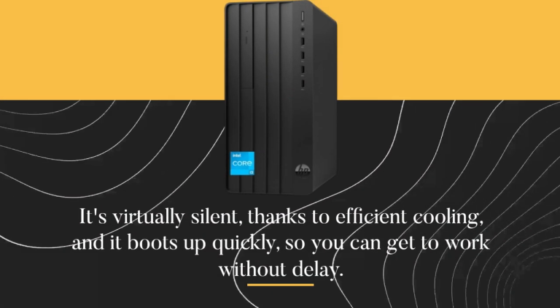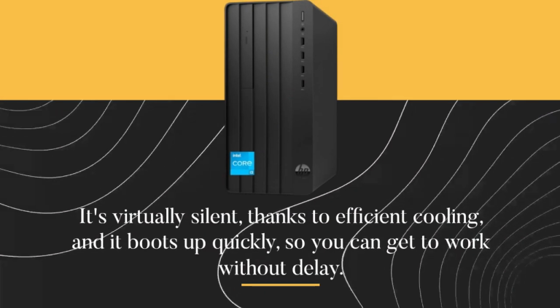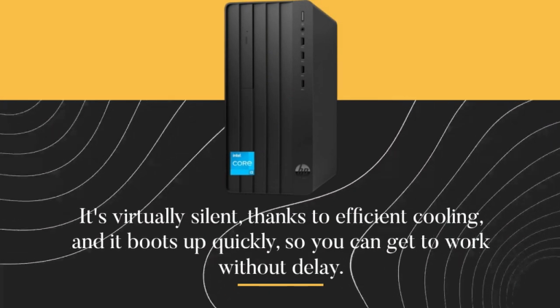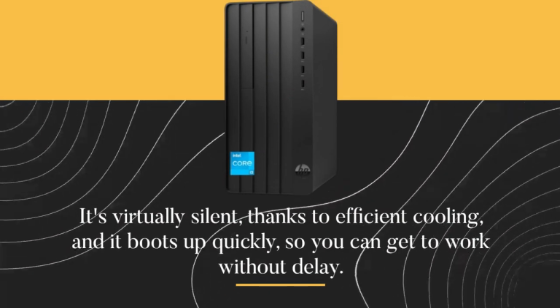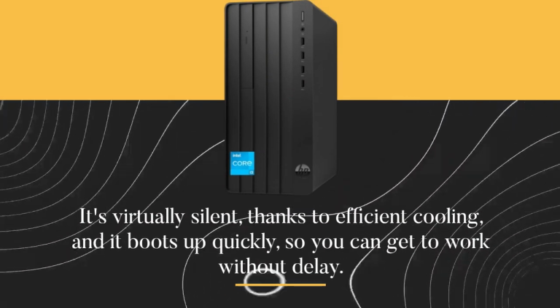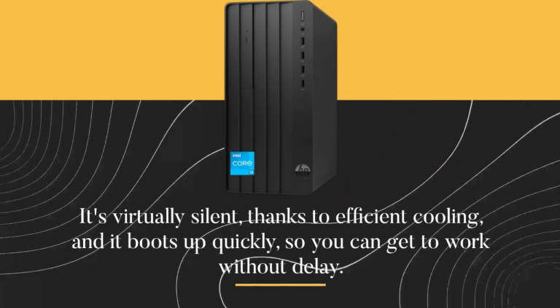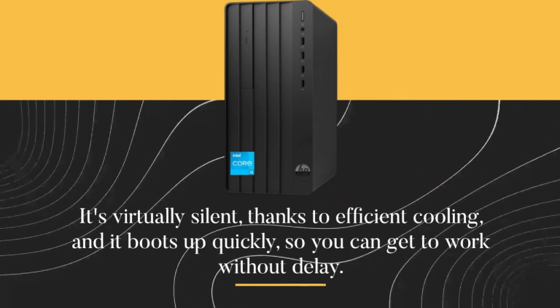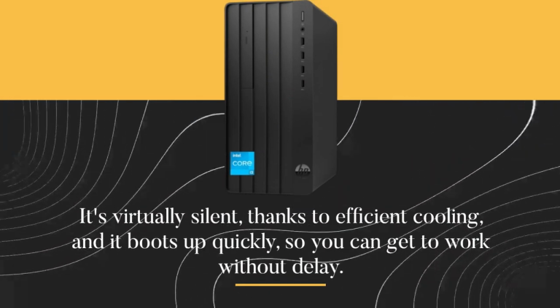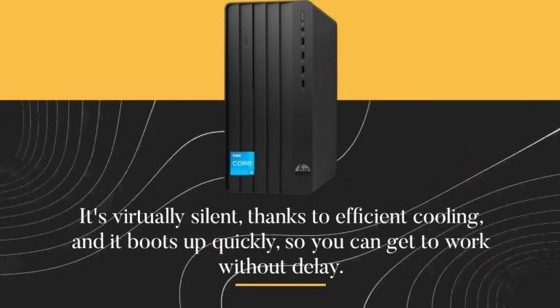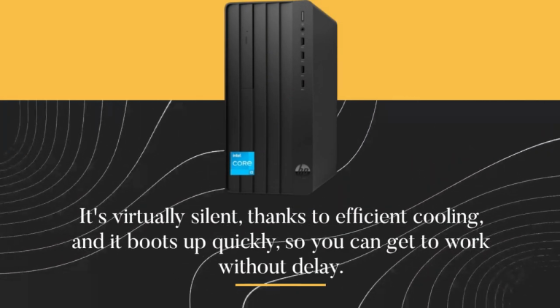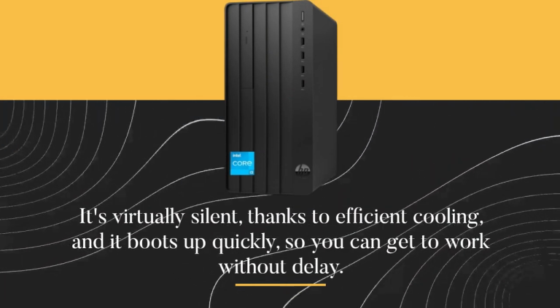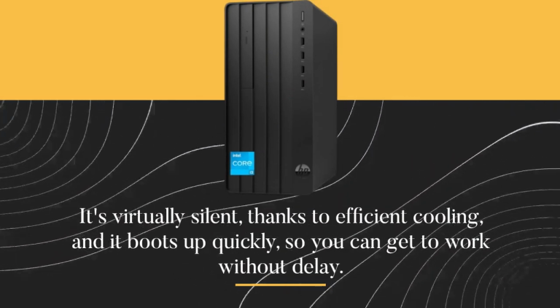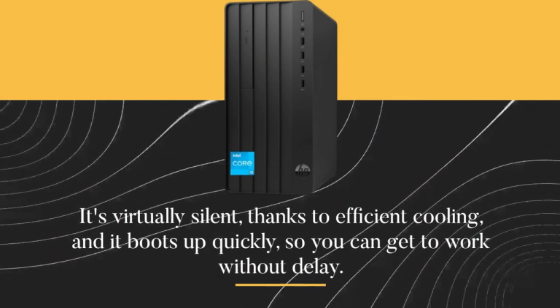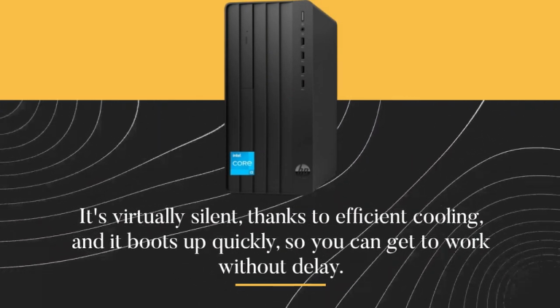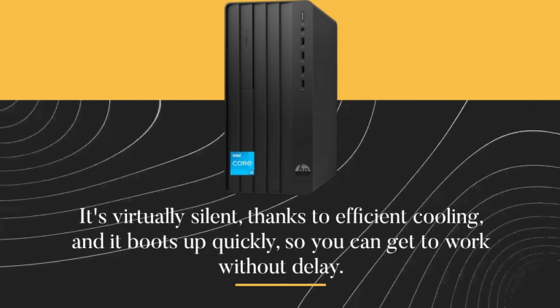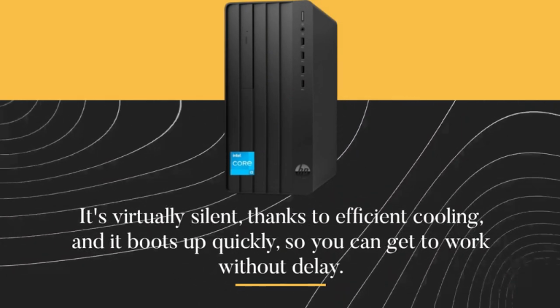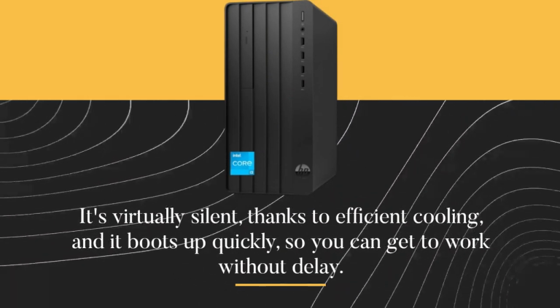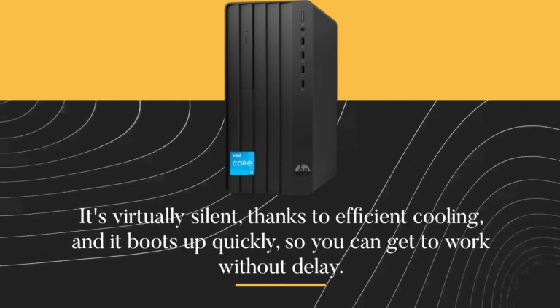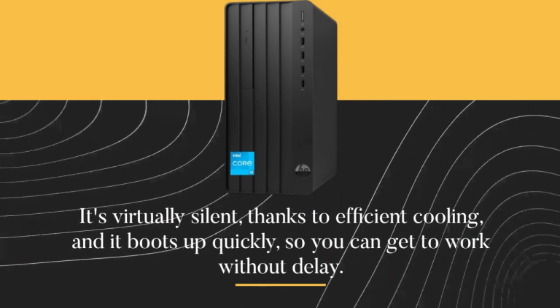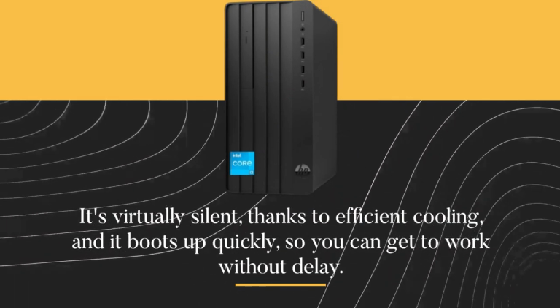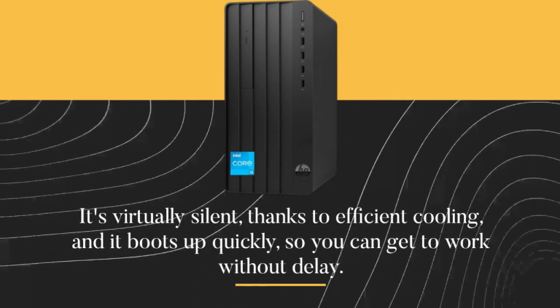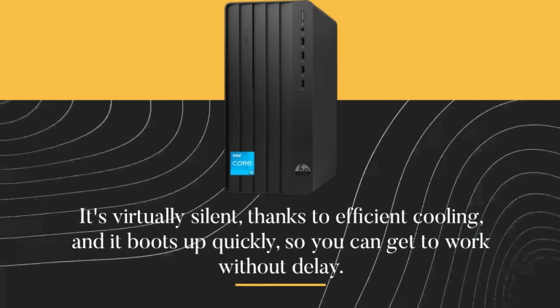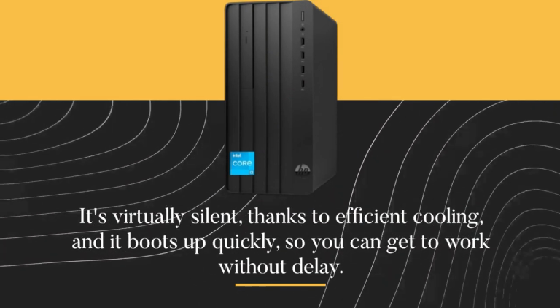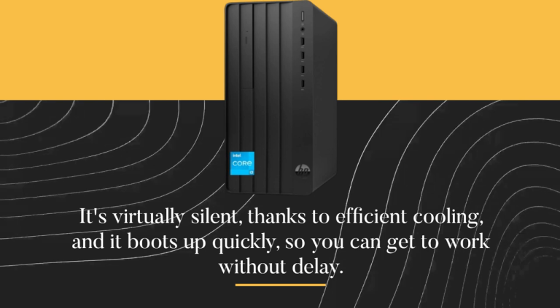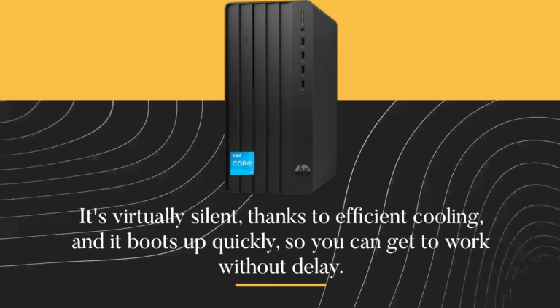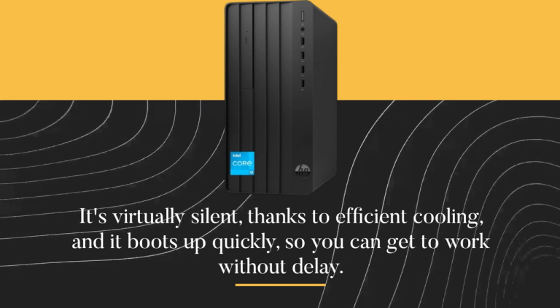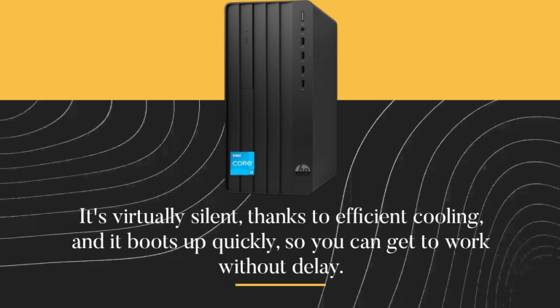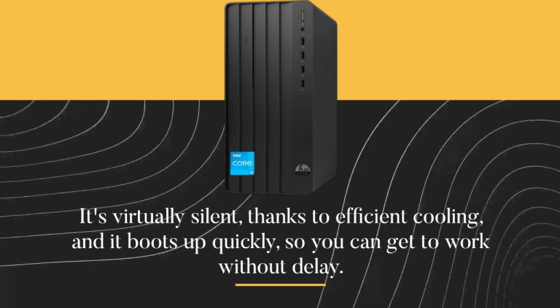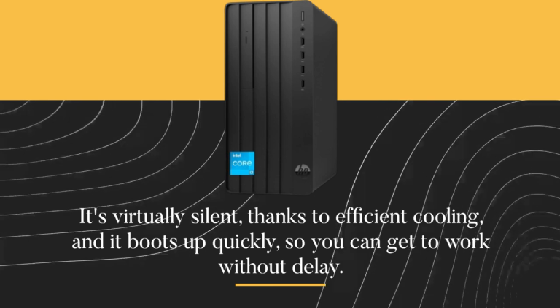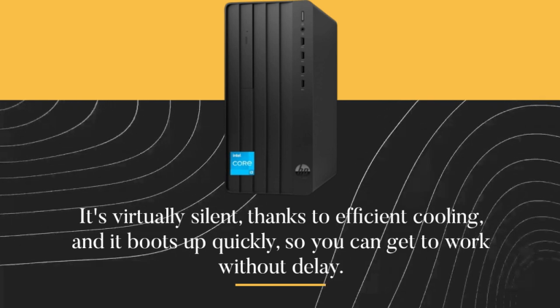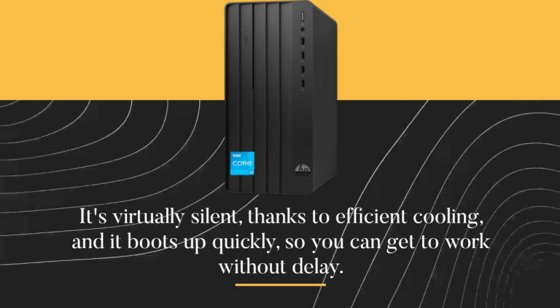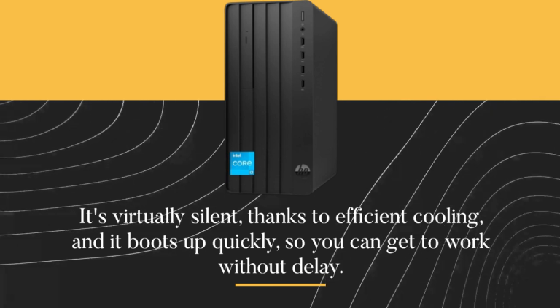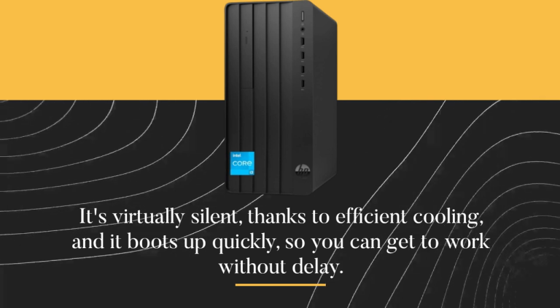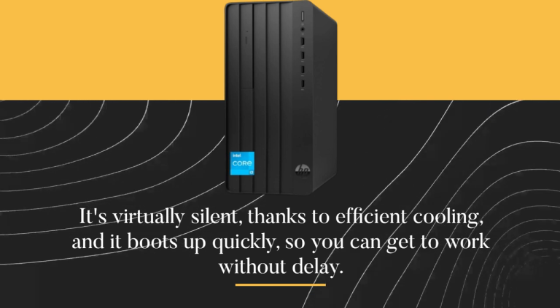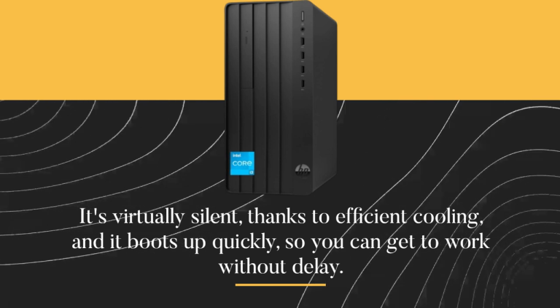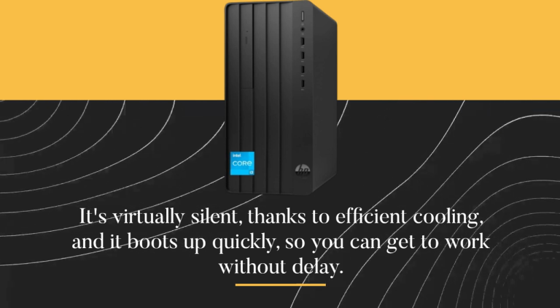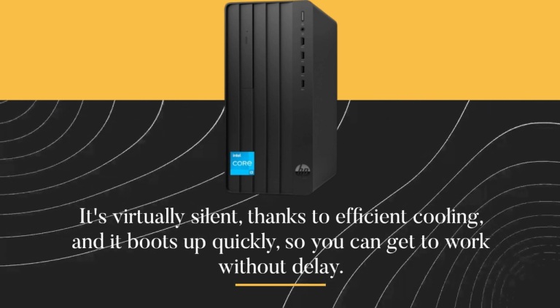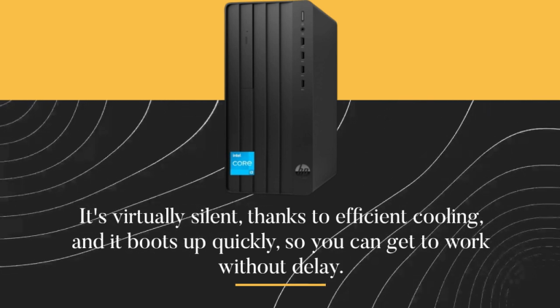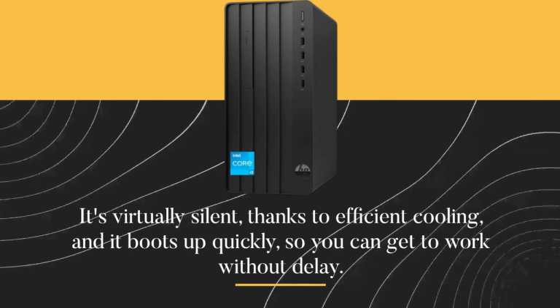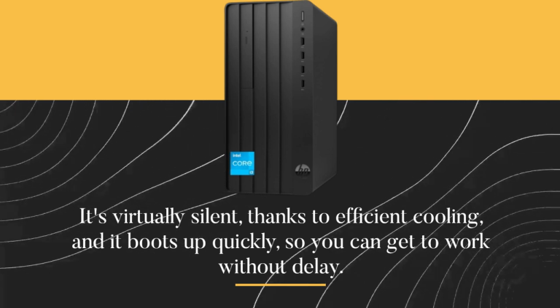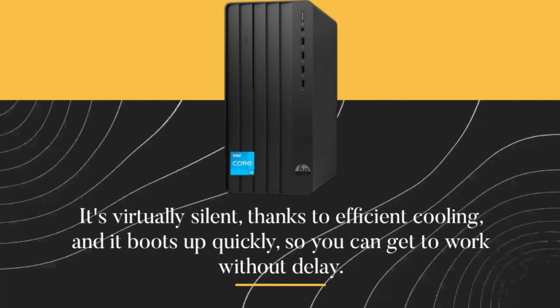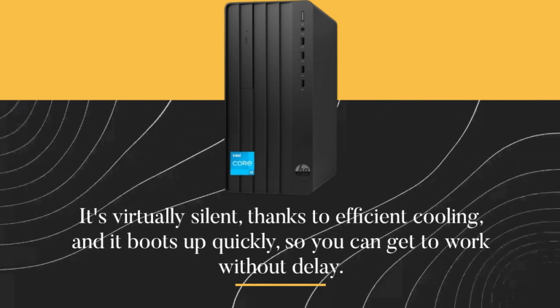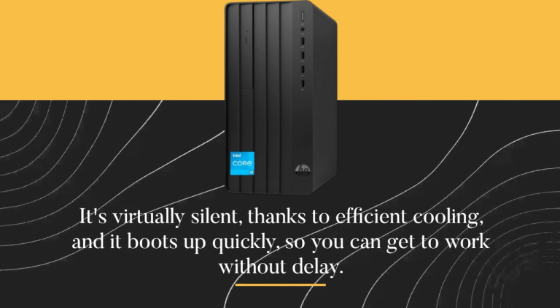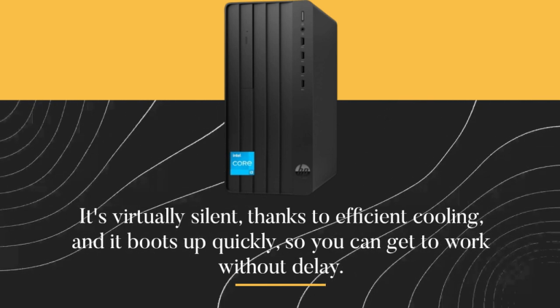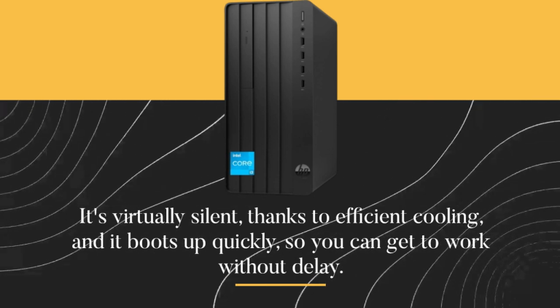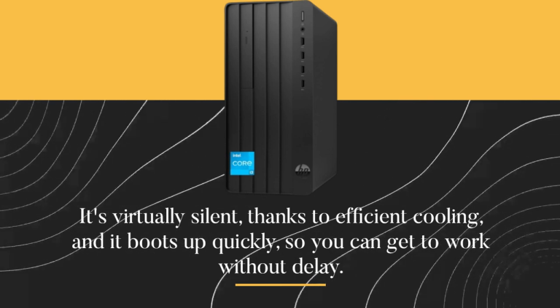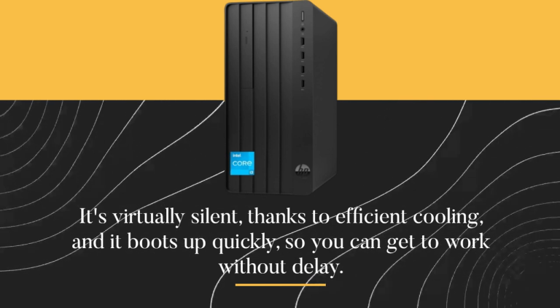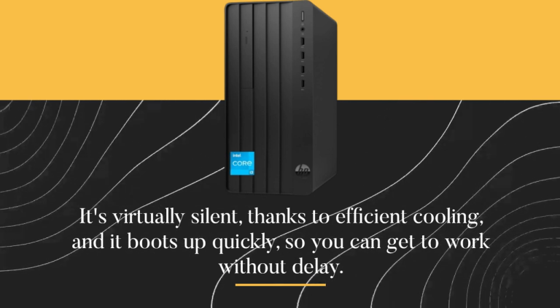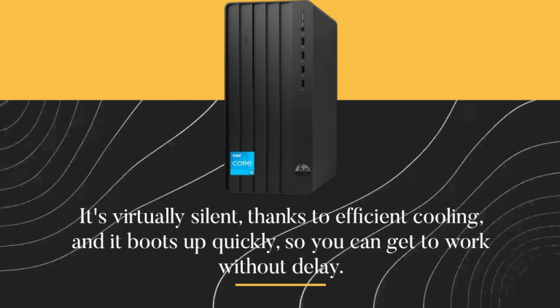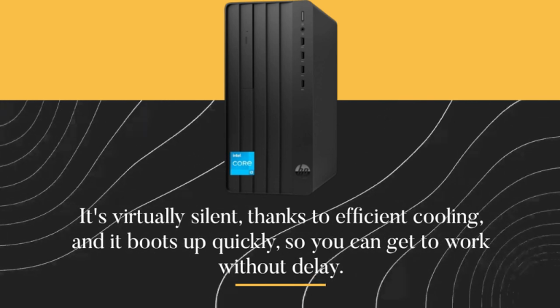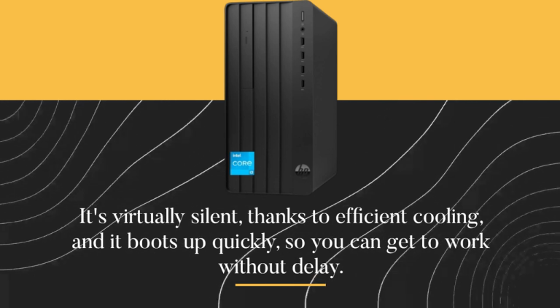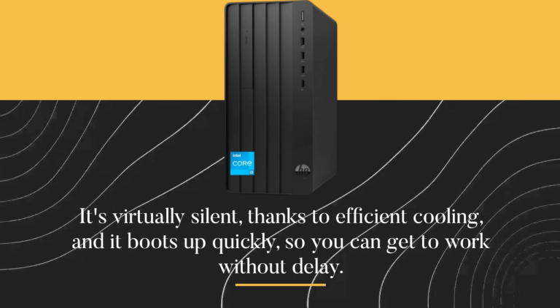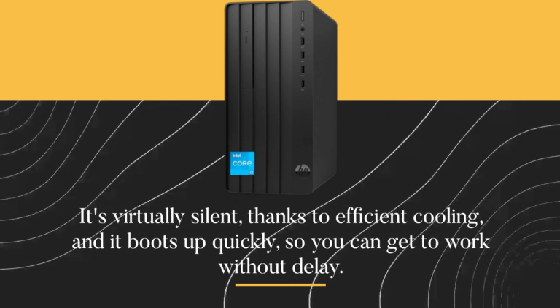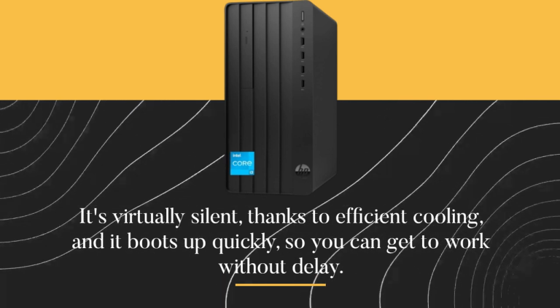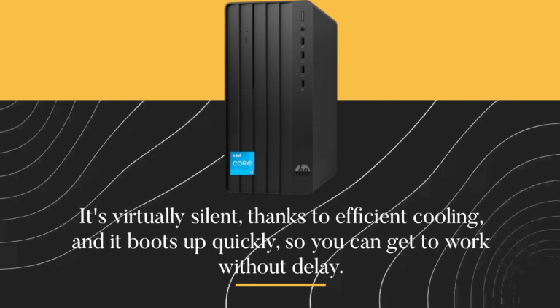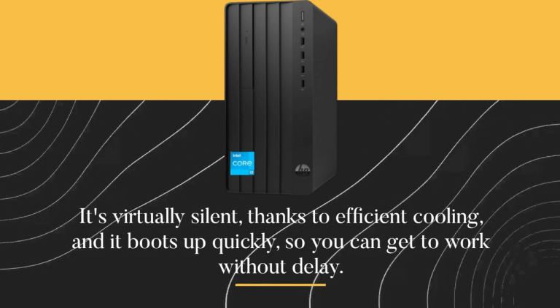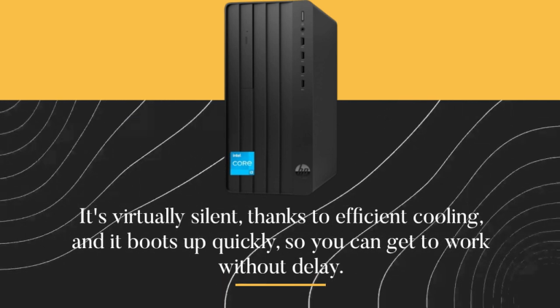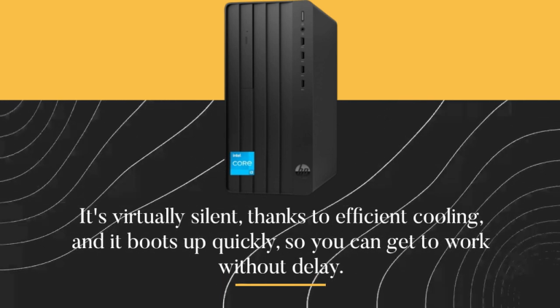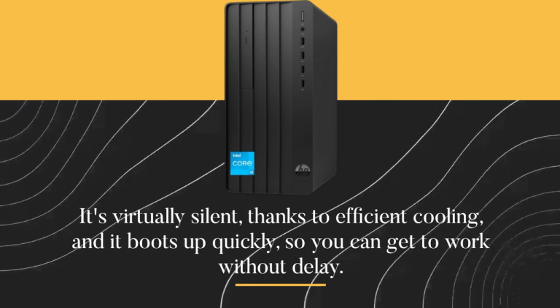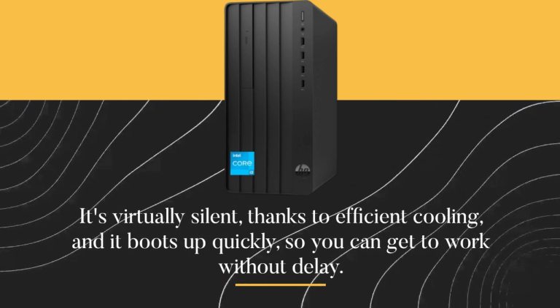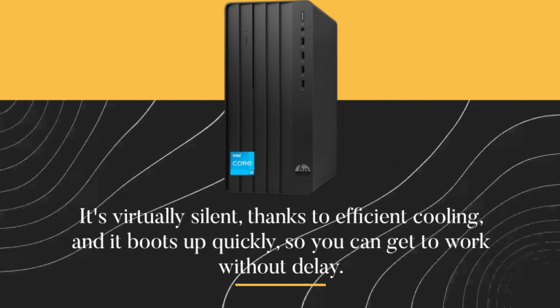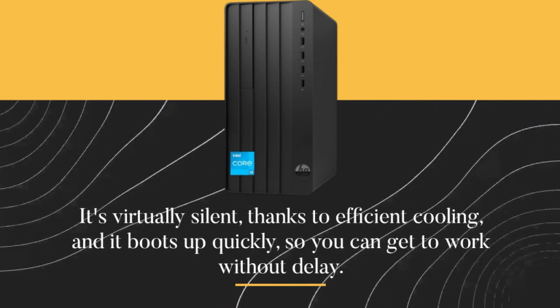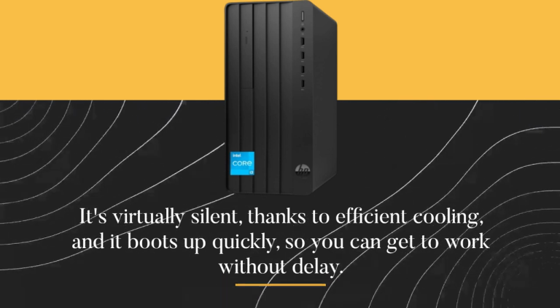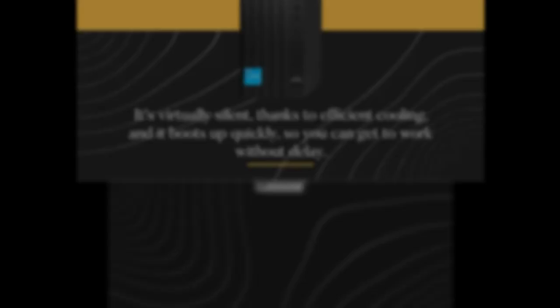It's virtually silent, thanks to efficient cooling, and it boots up quickly, so you can get to work without delay.